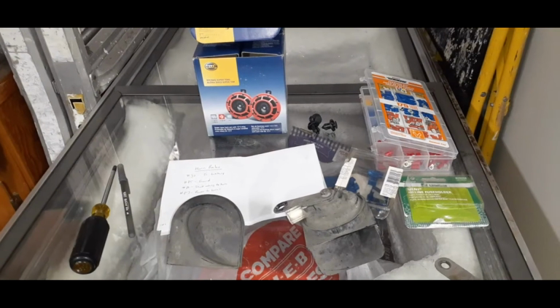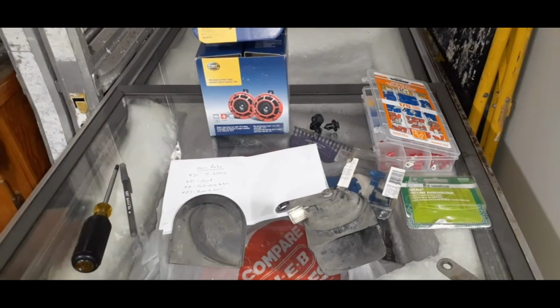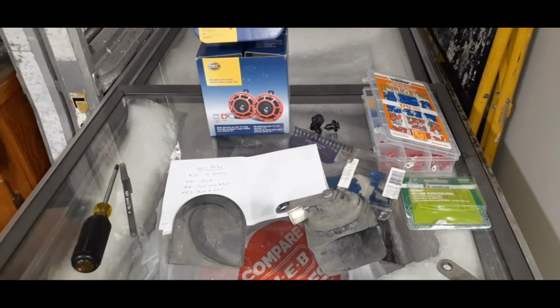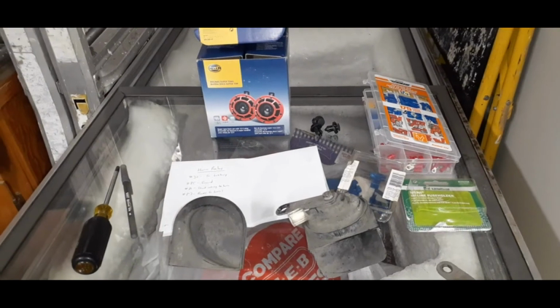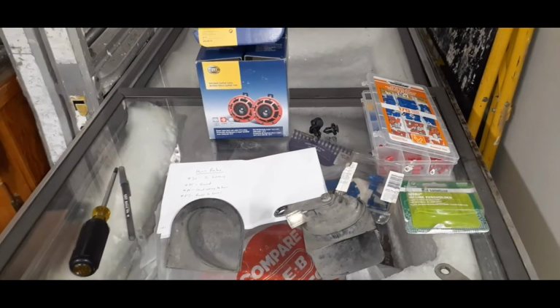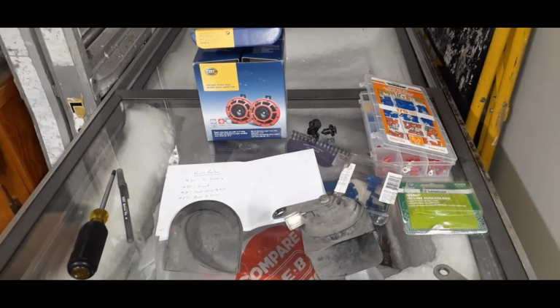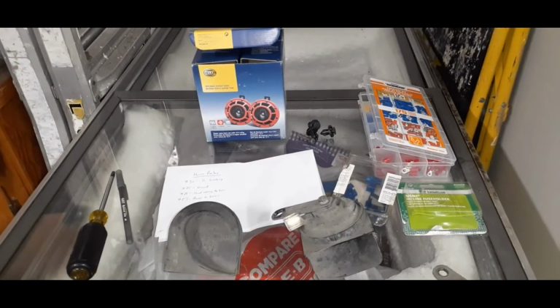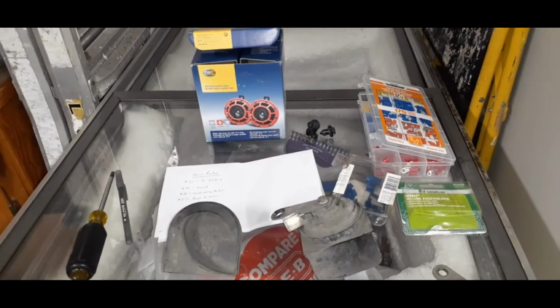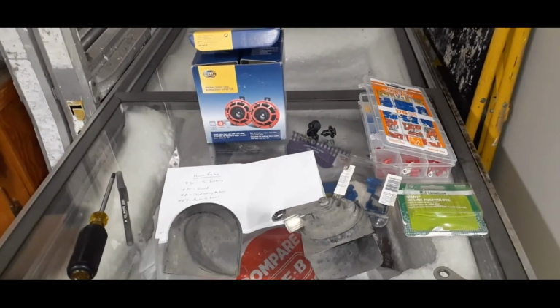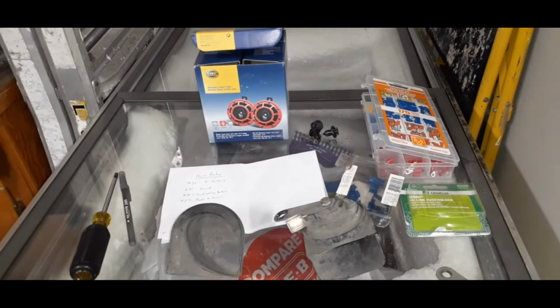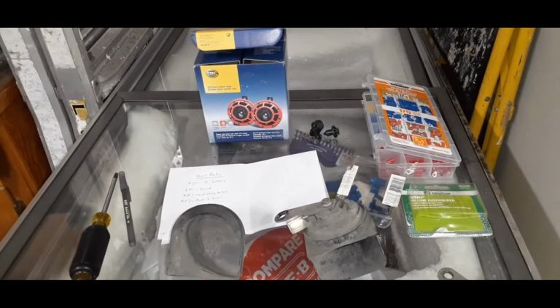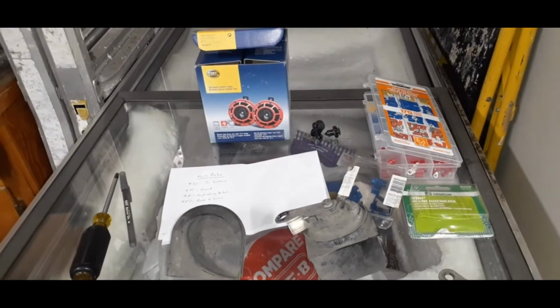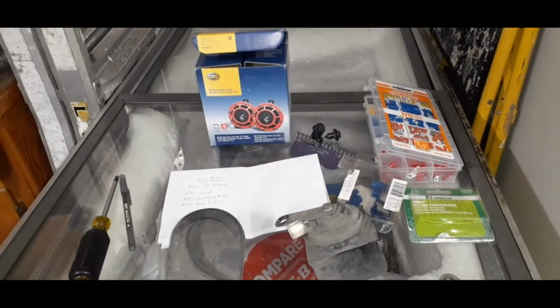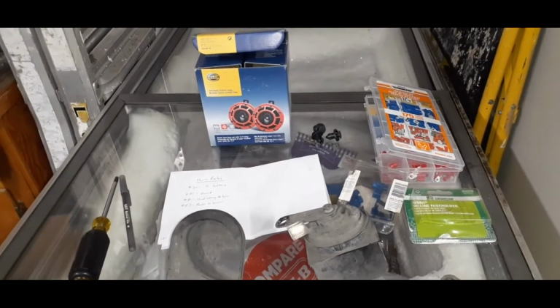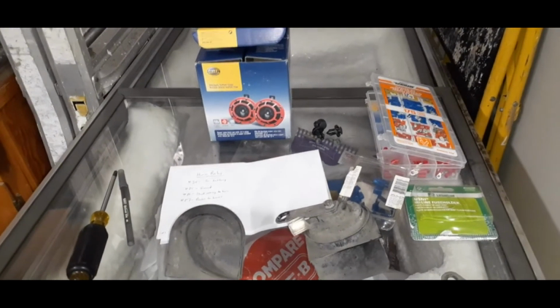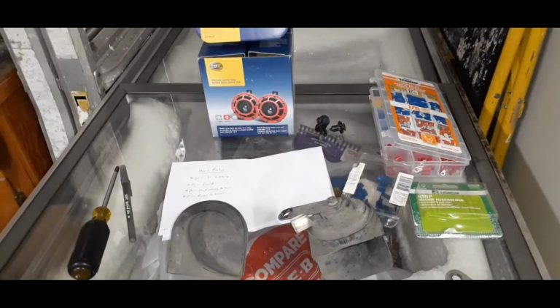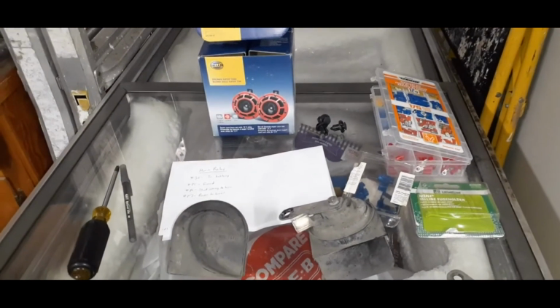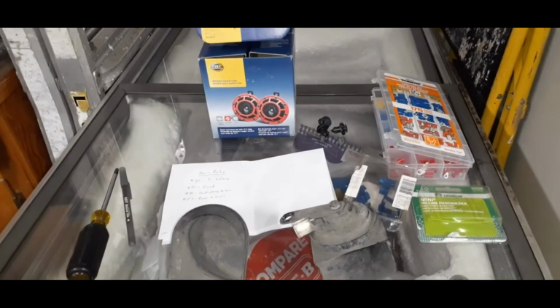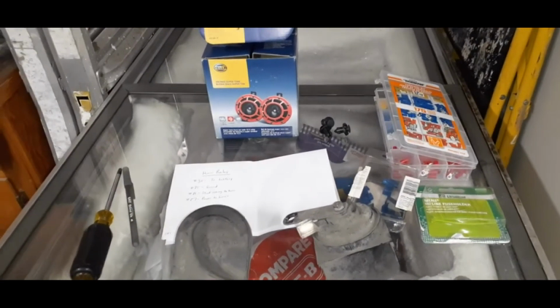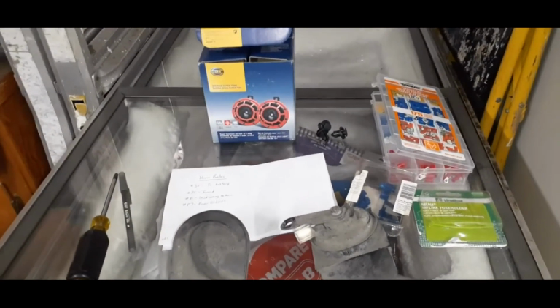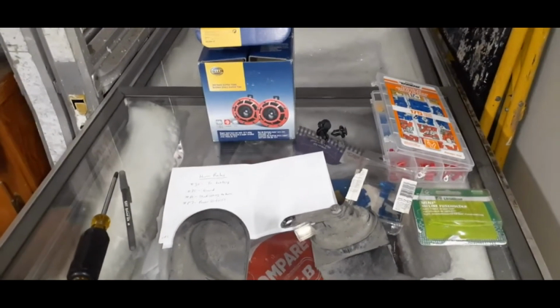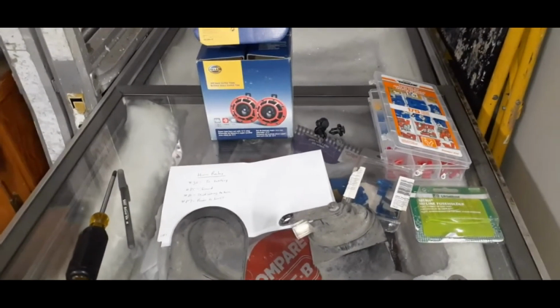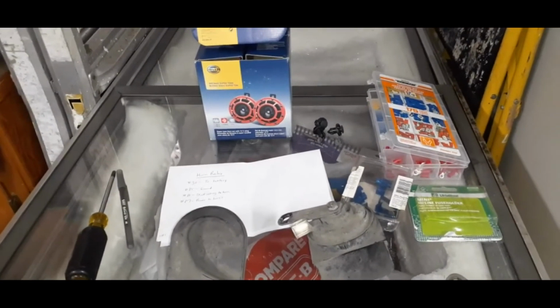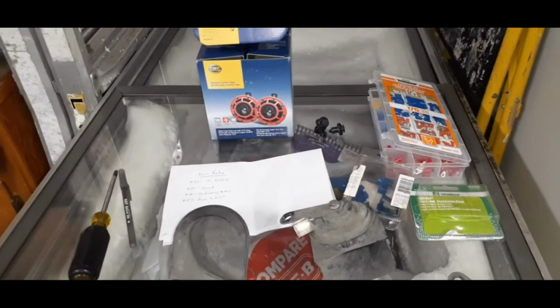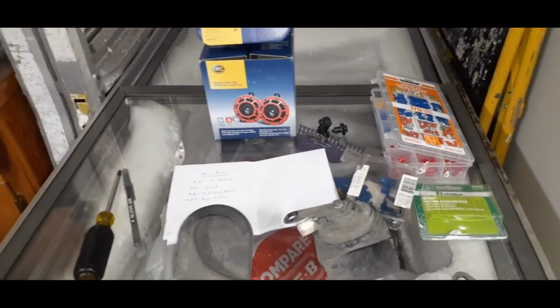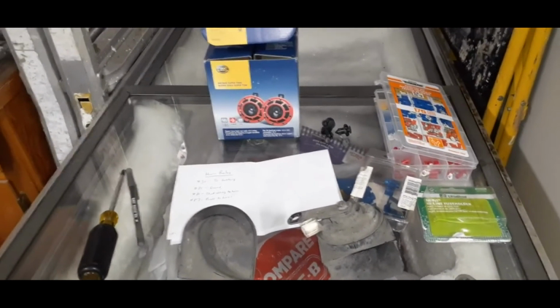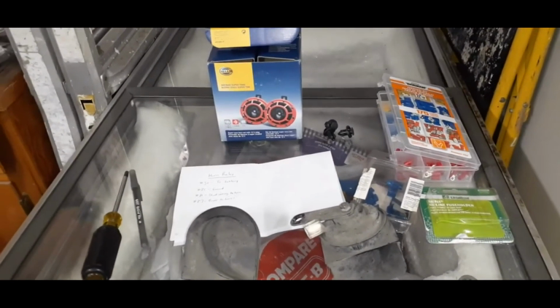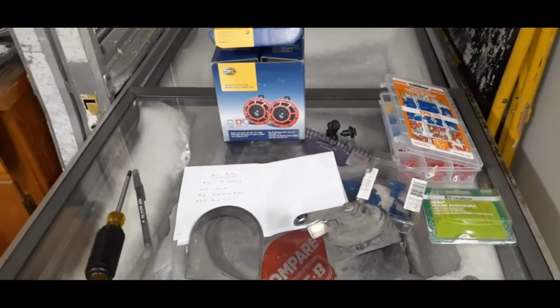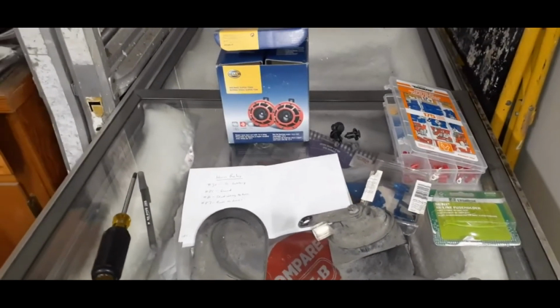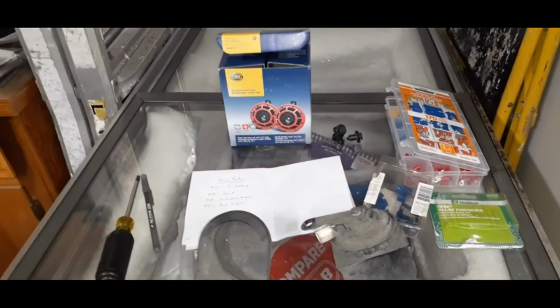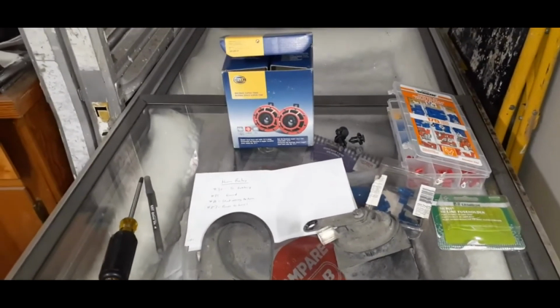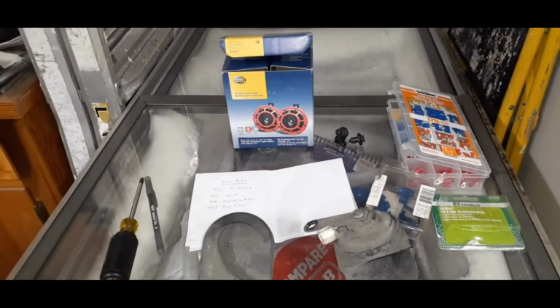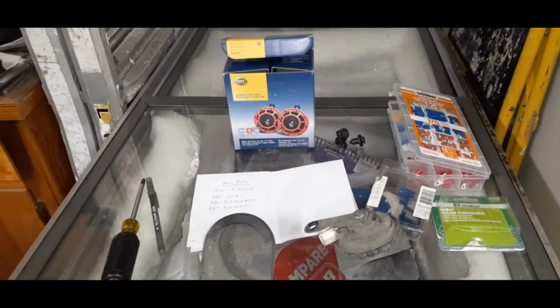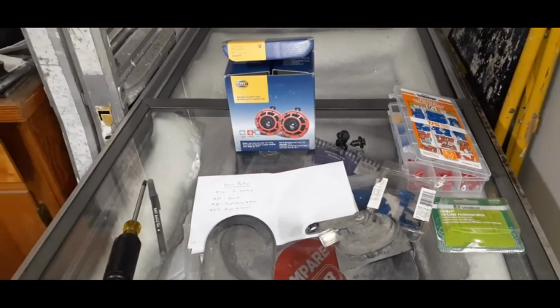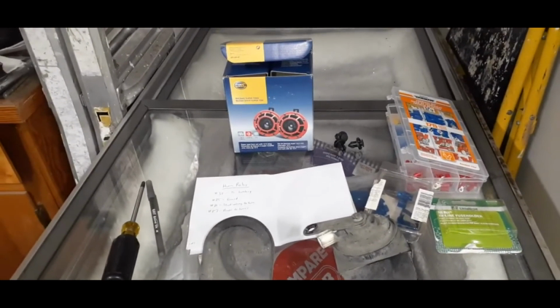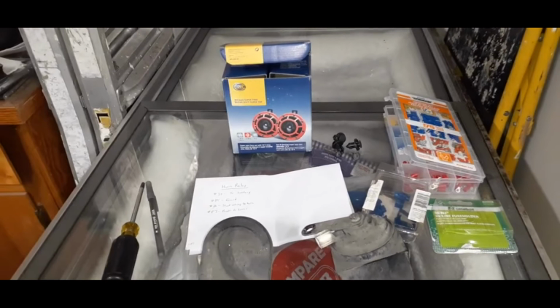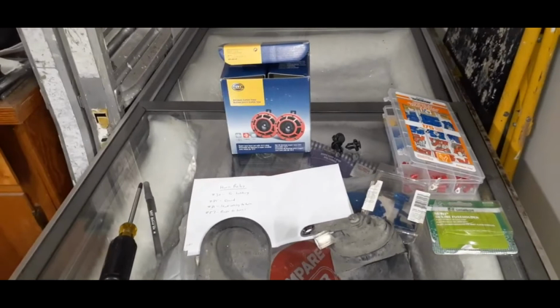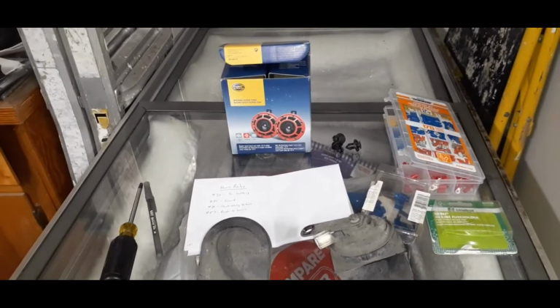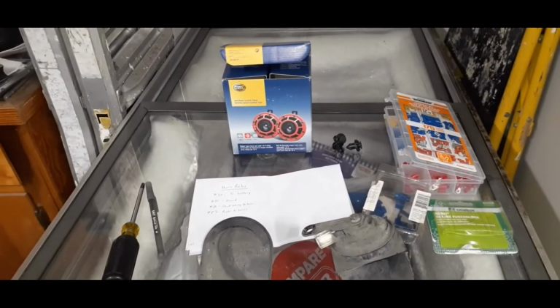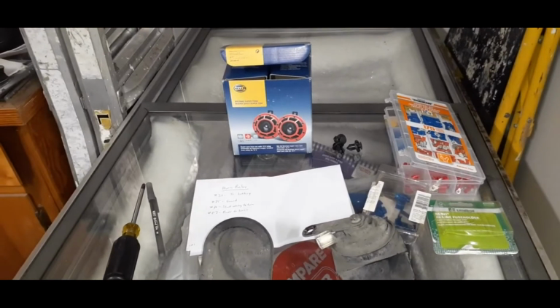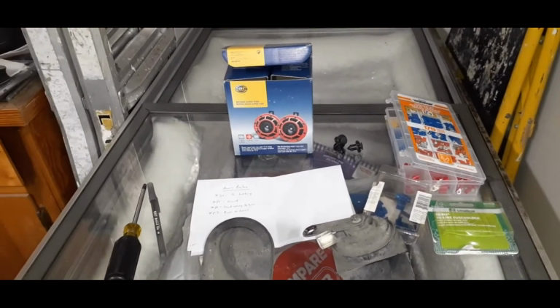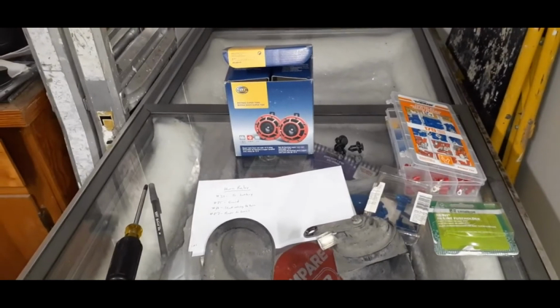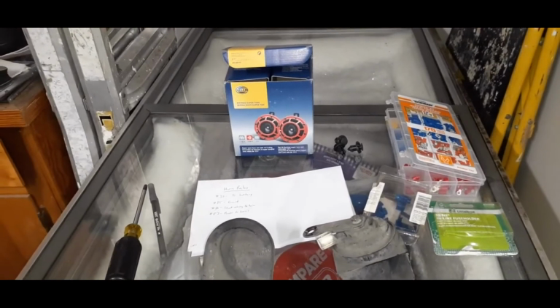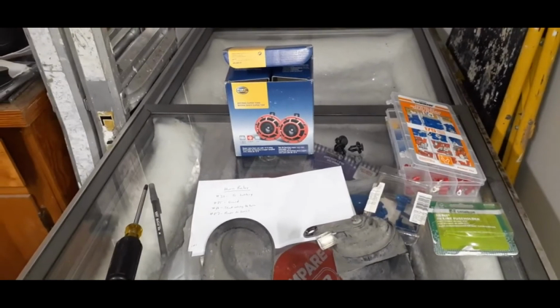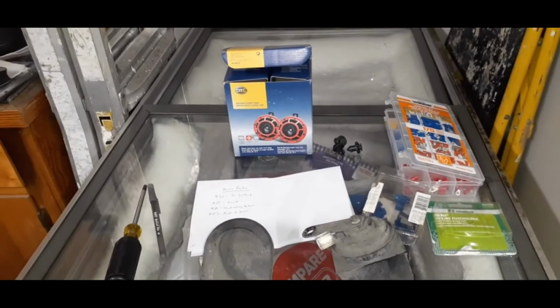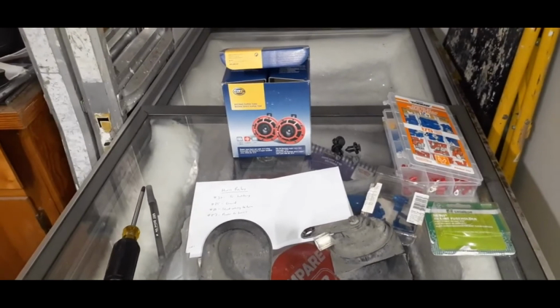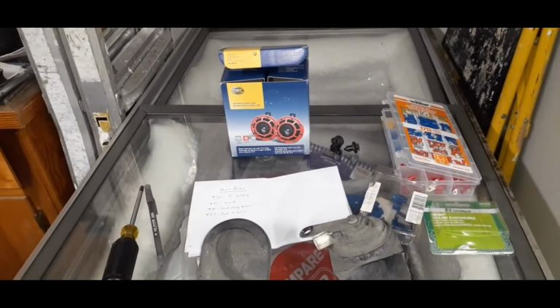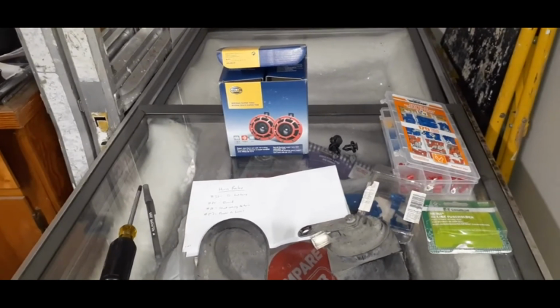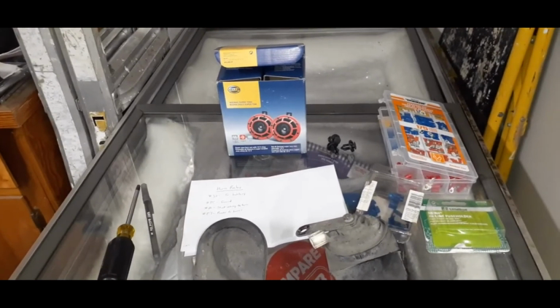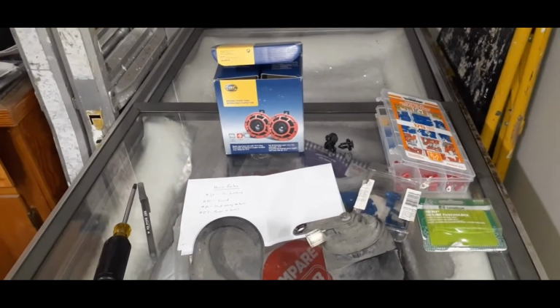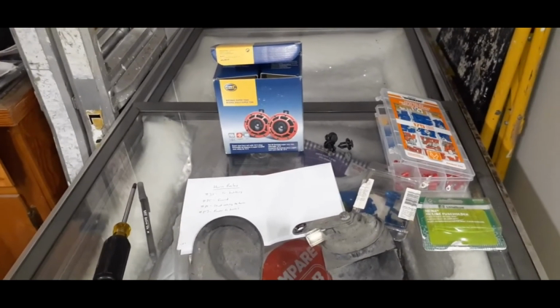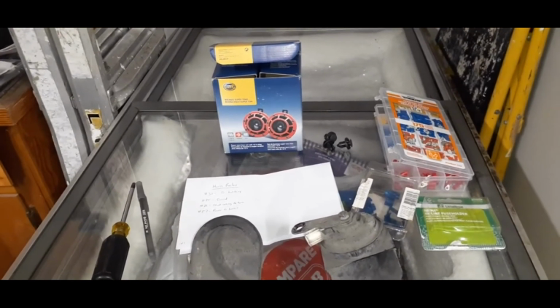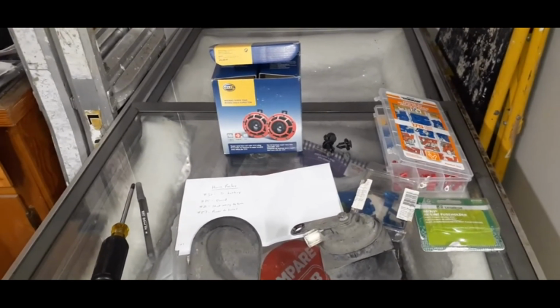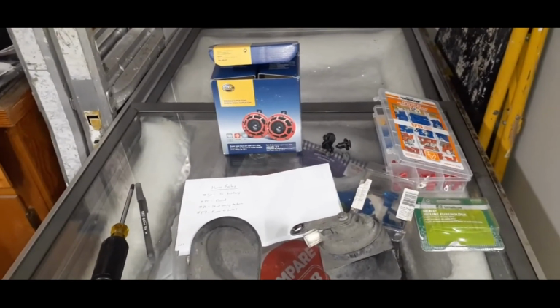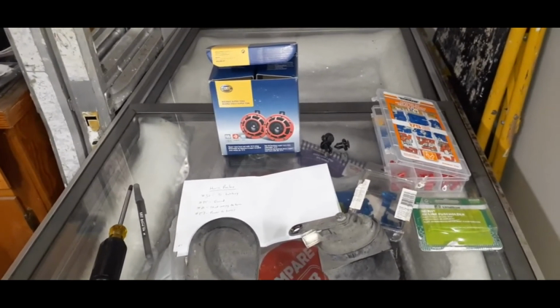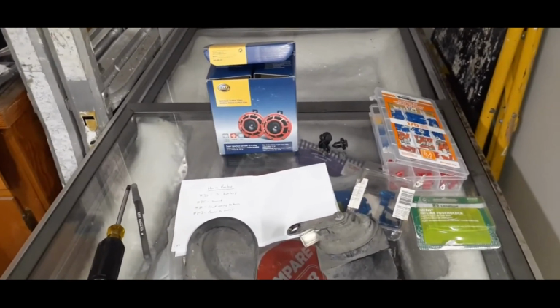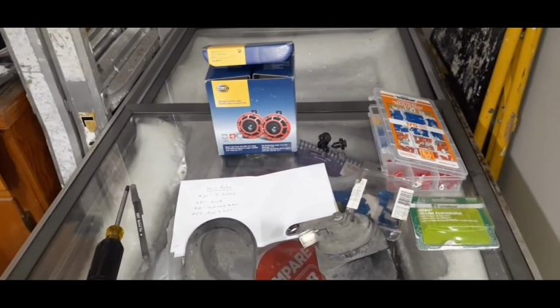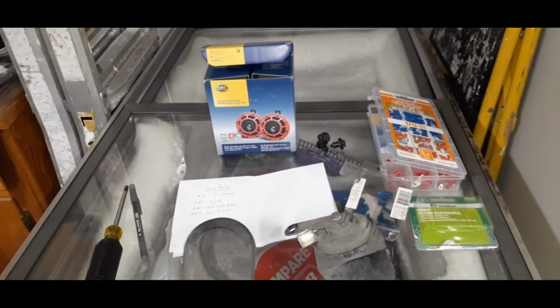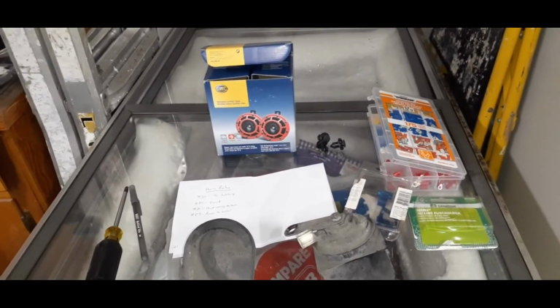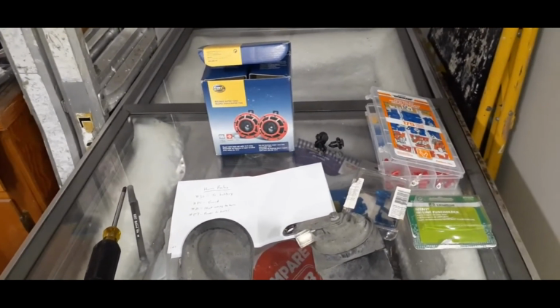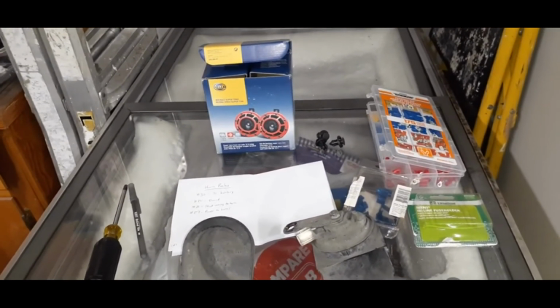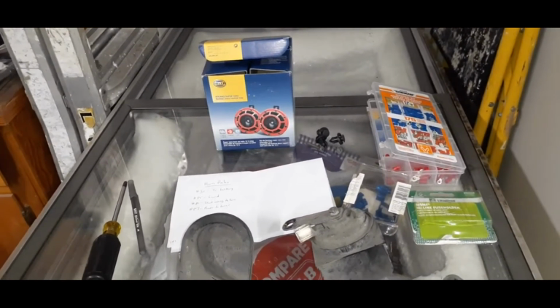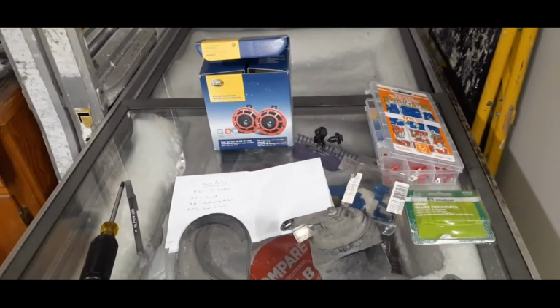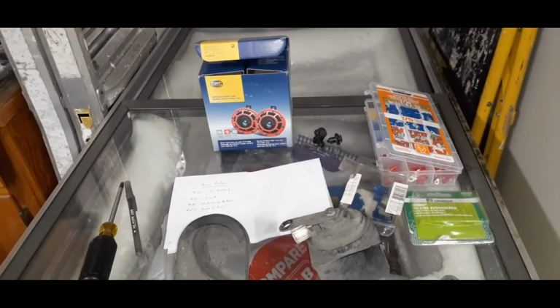Hey everybody, welcome back to the channel. For today's video I wanted to do a talk through of how I installed some new horns on the car.